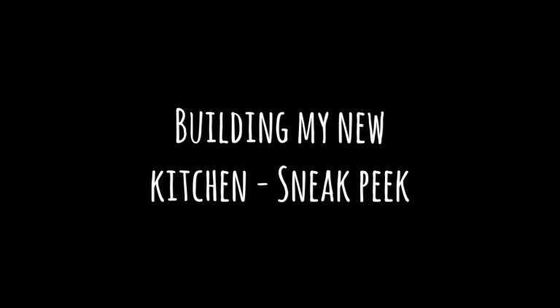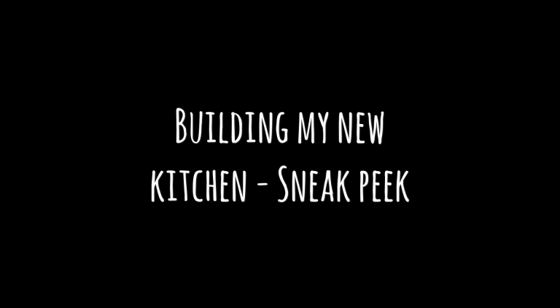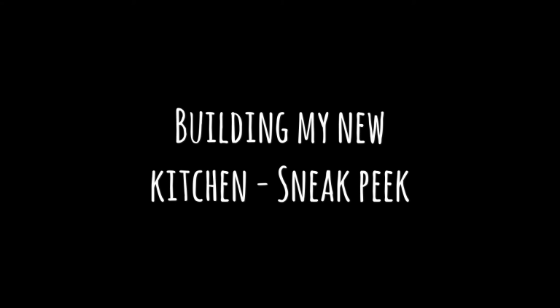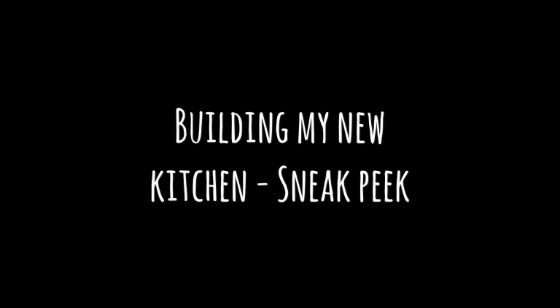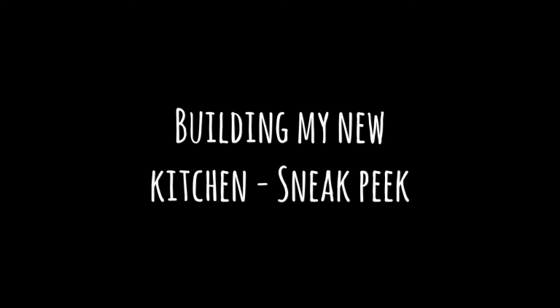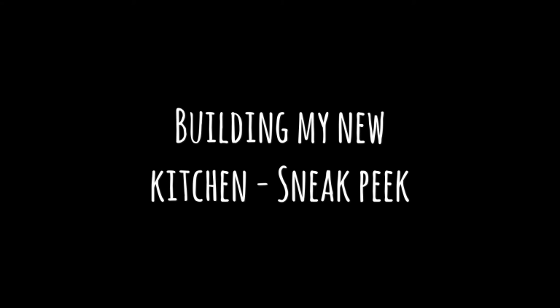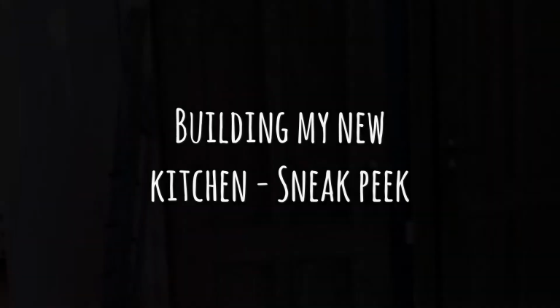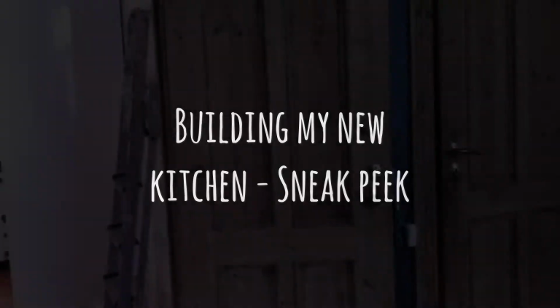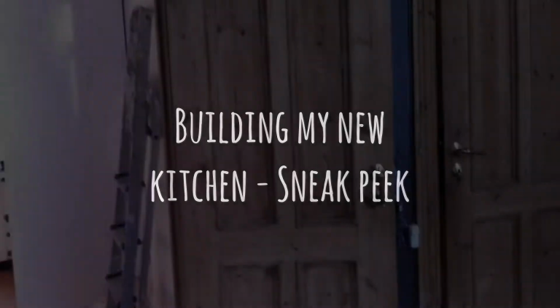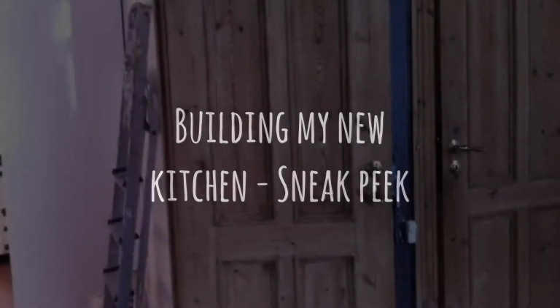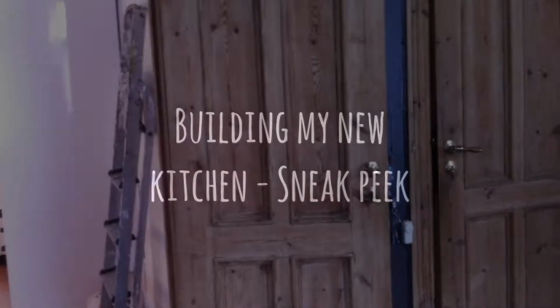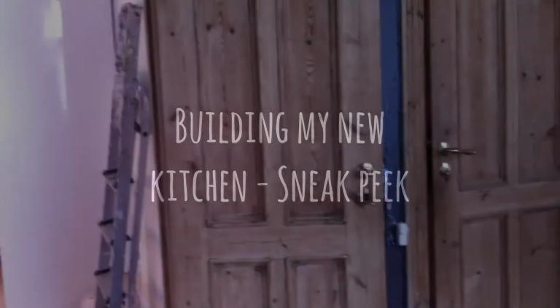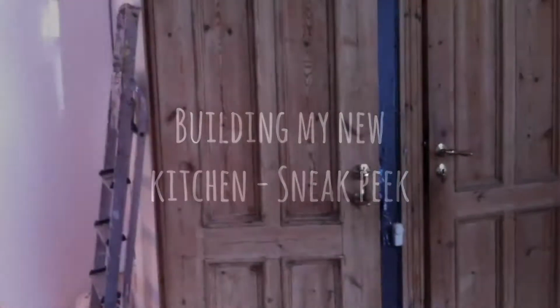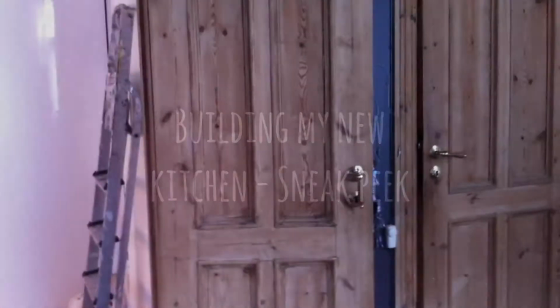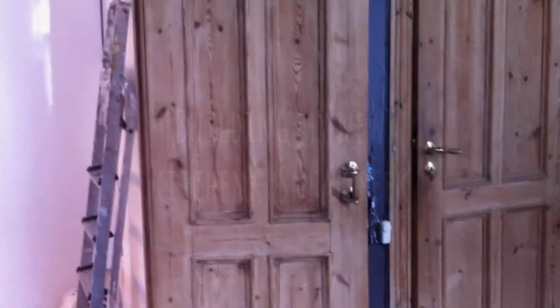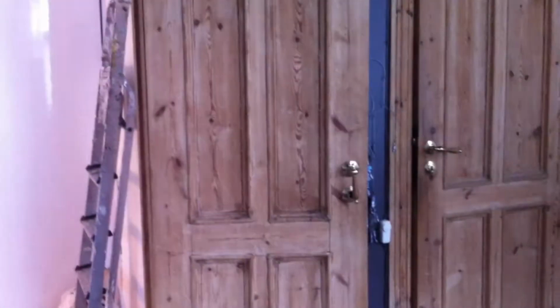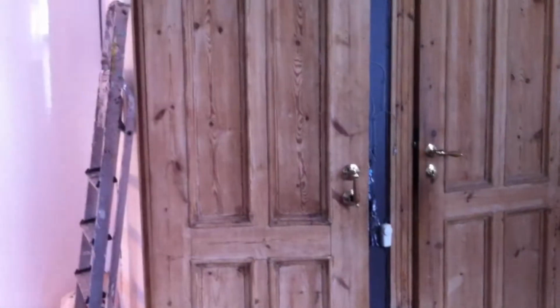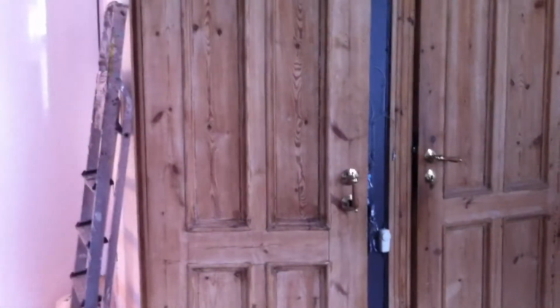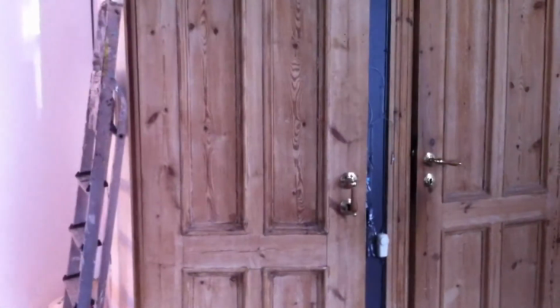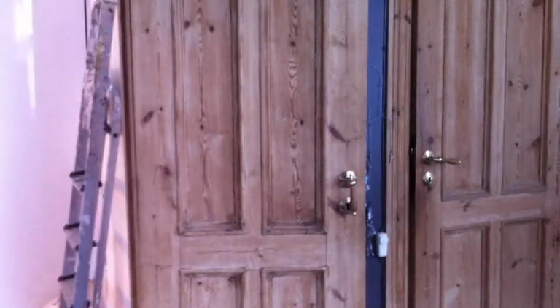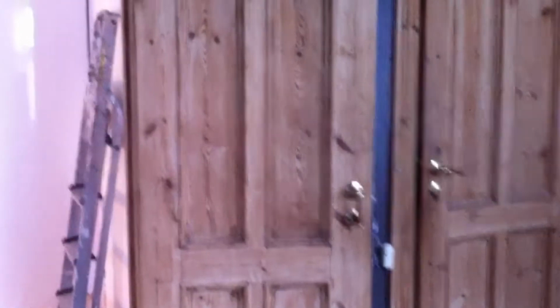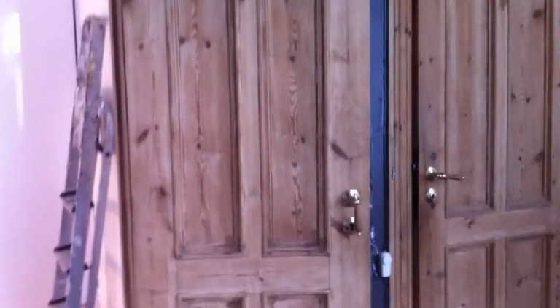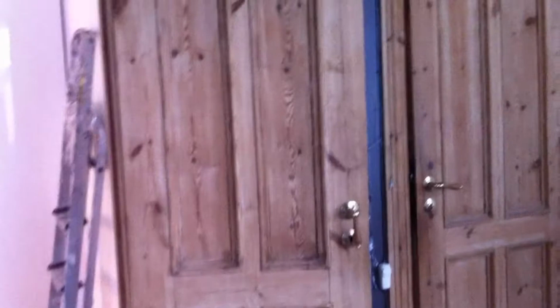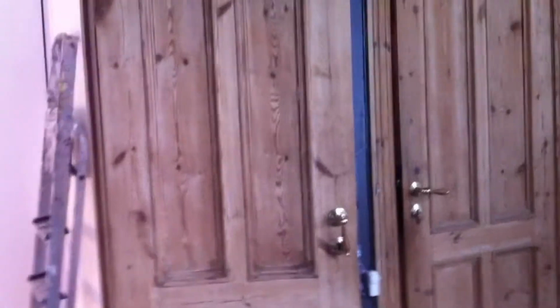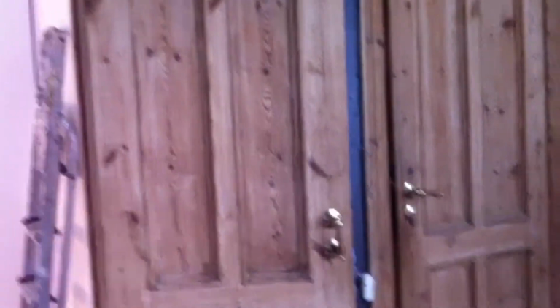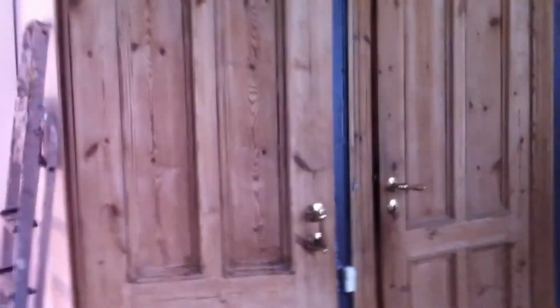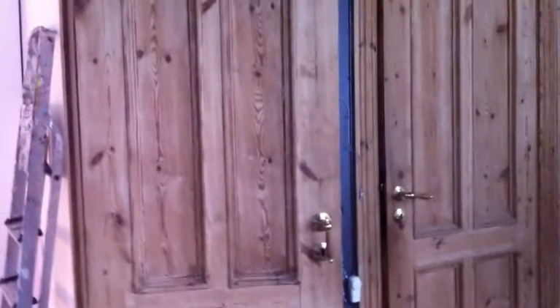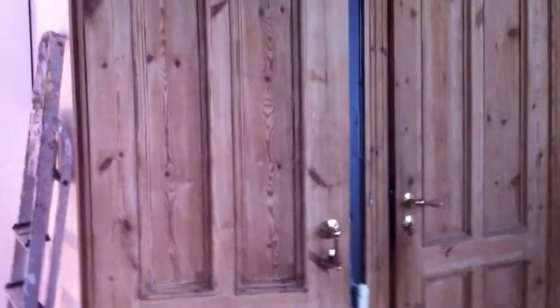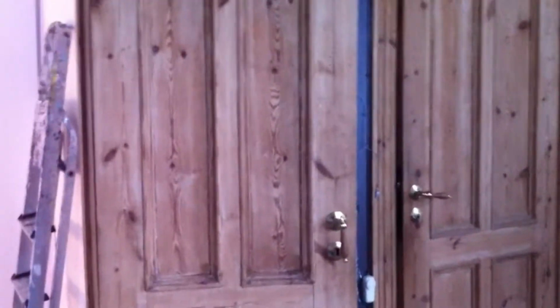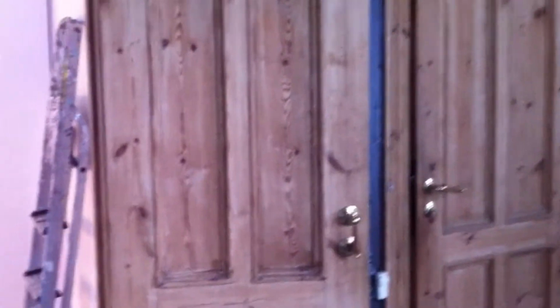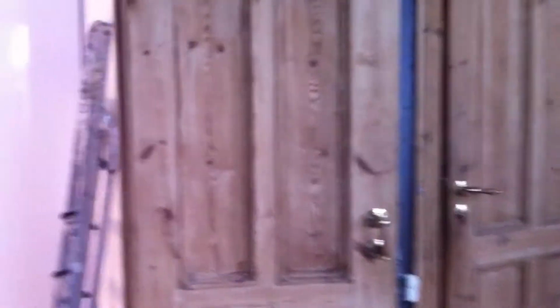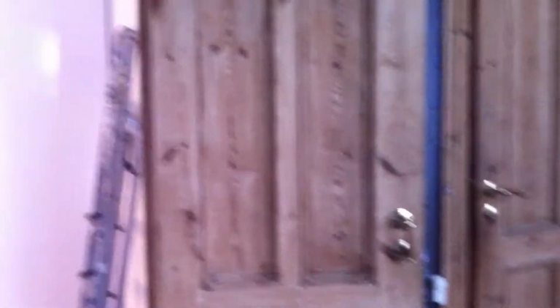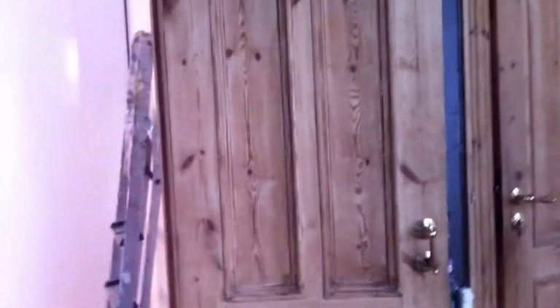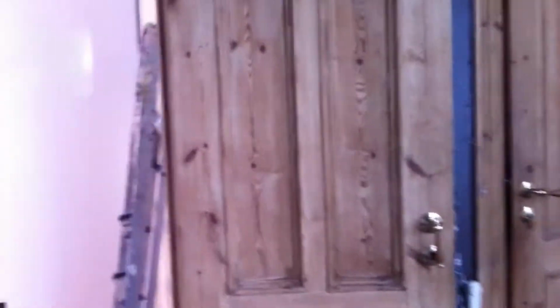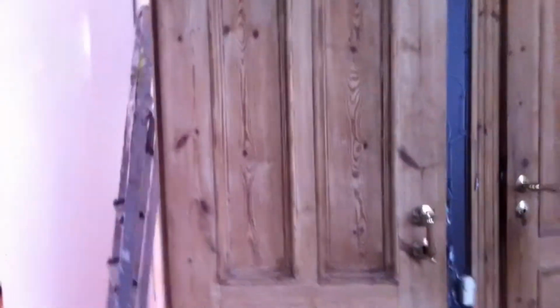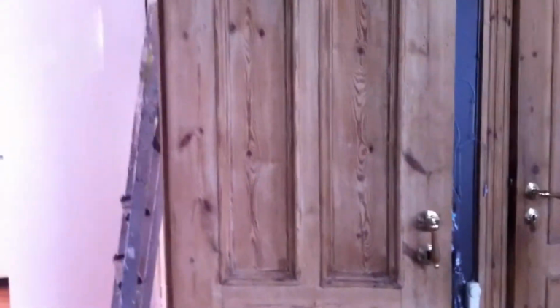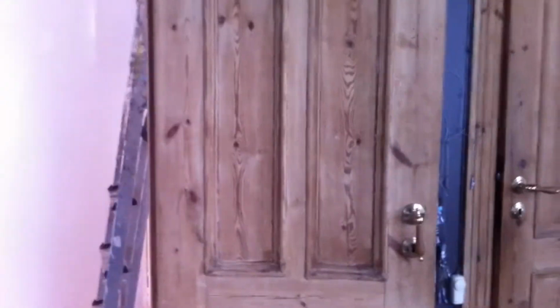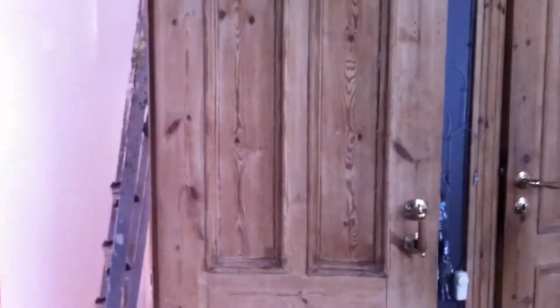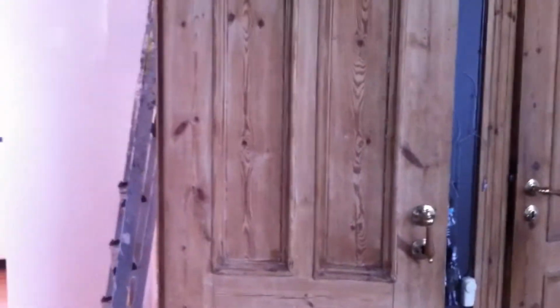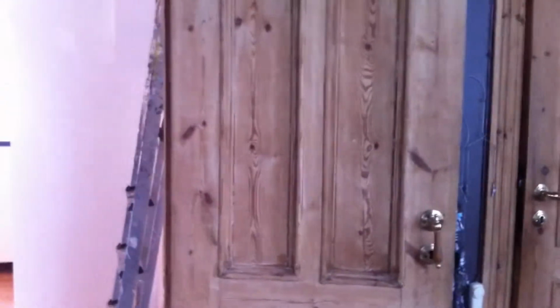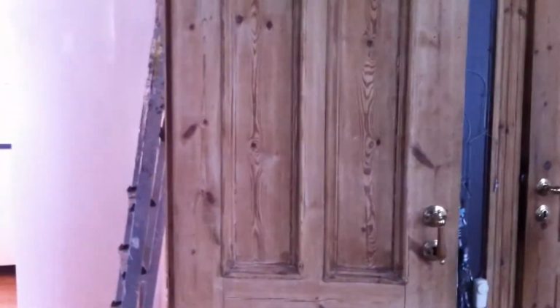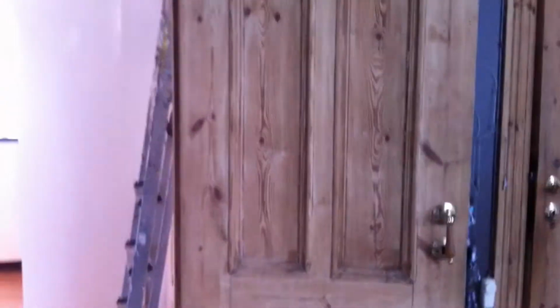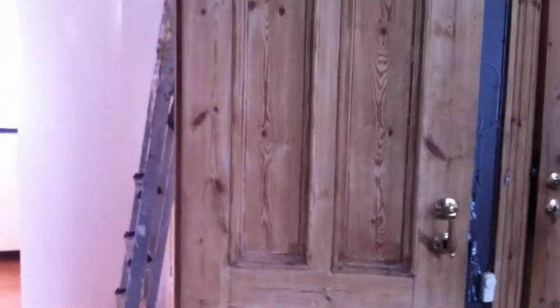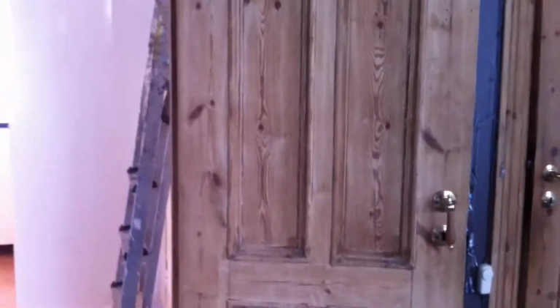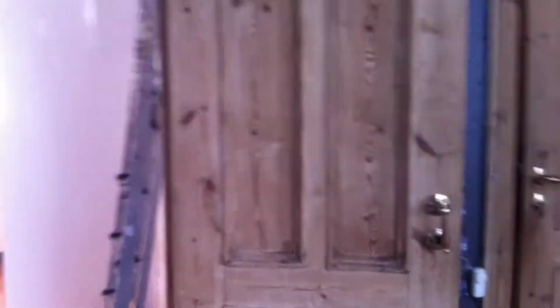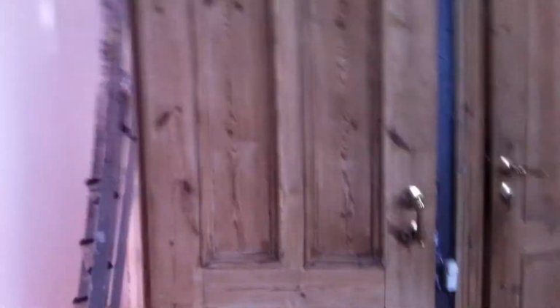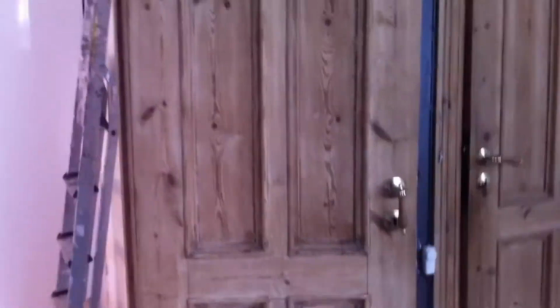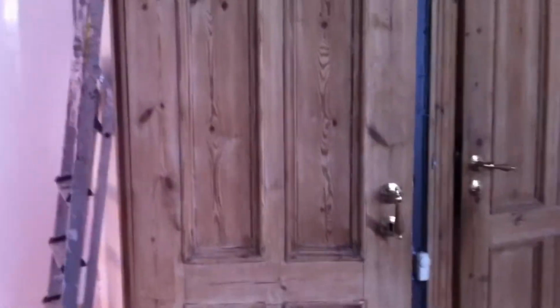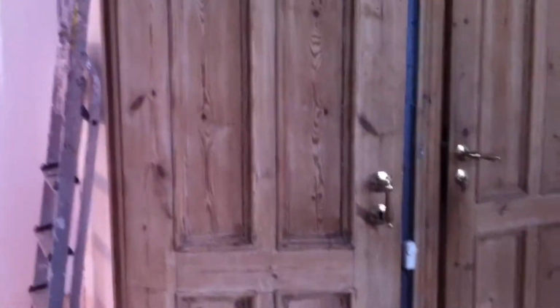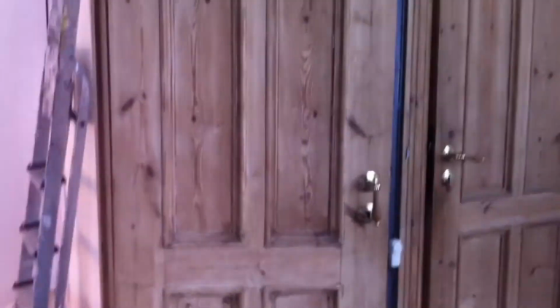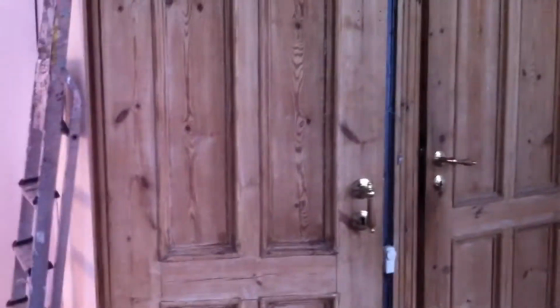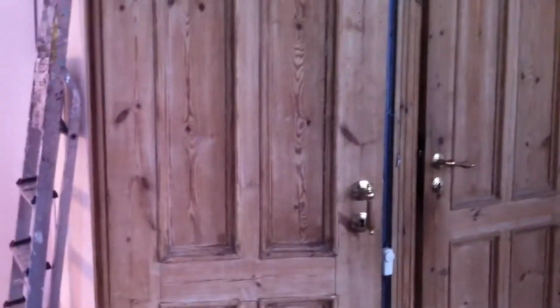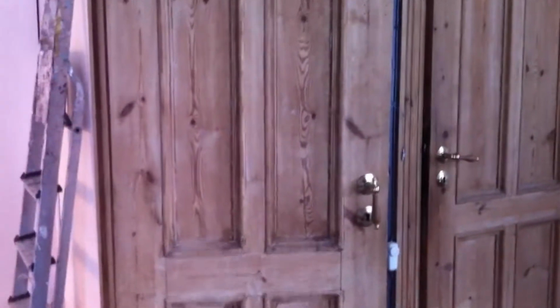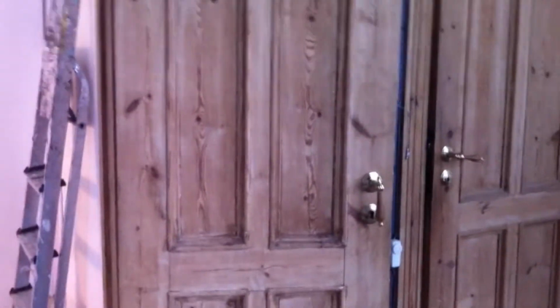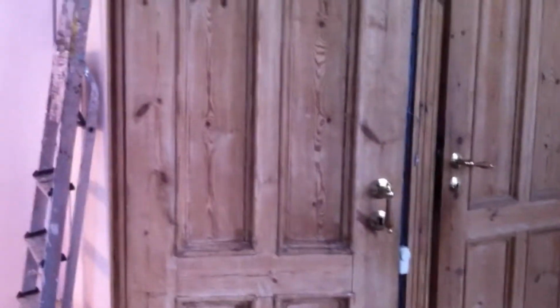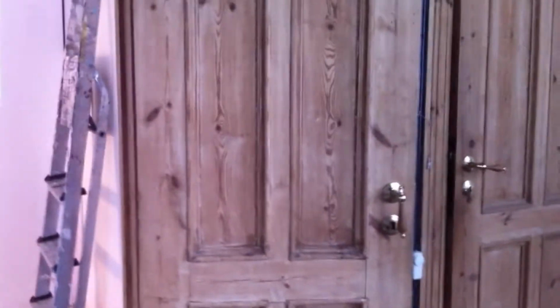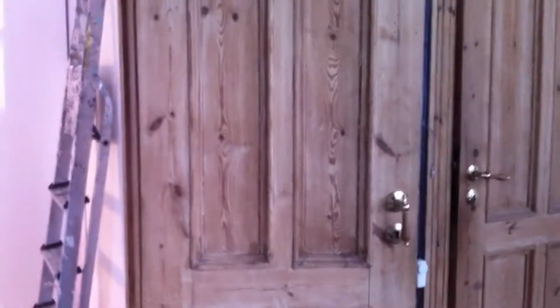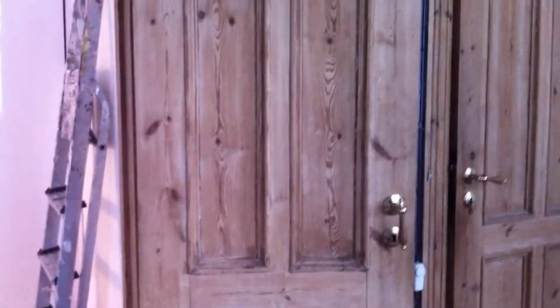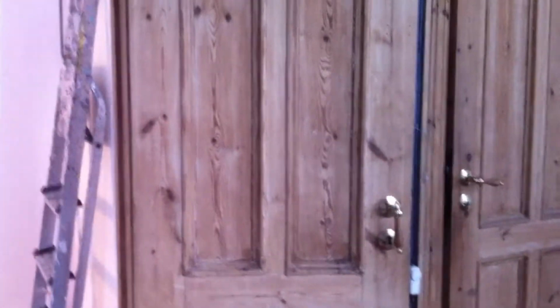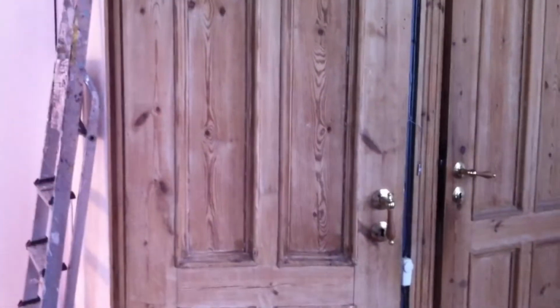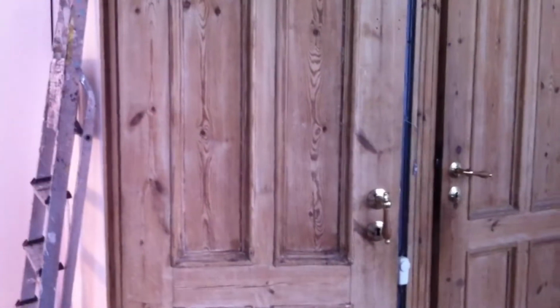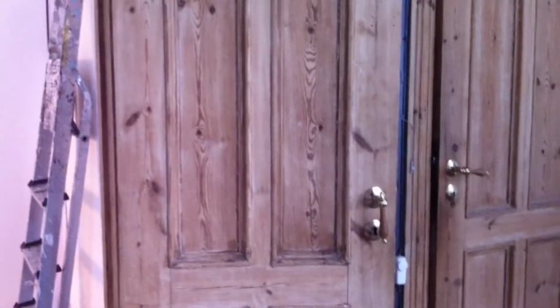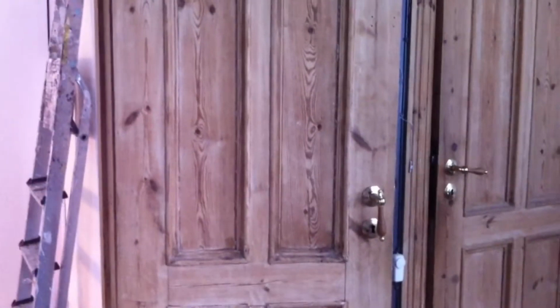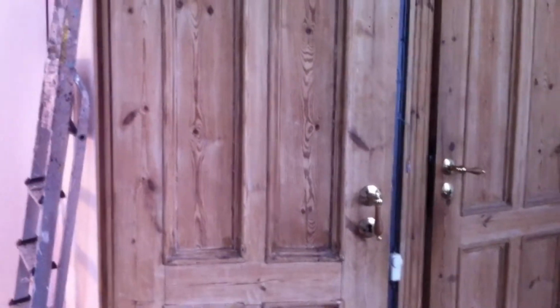Hello everyone and welcome back. Today I'm going to give you a sneak peek of my new kitchen.